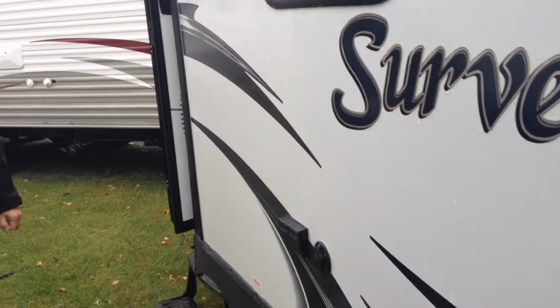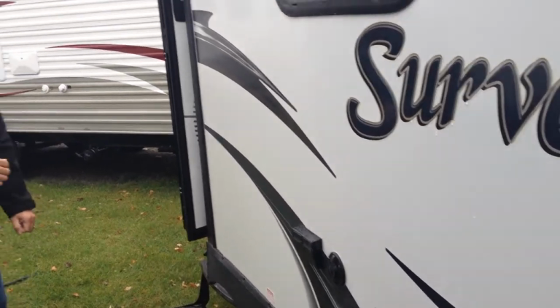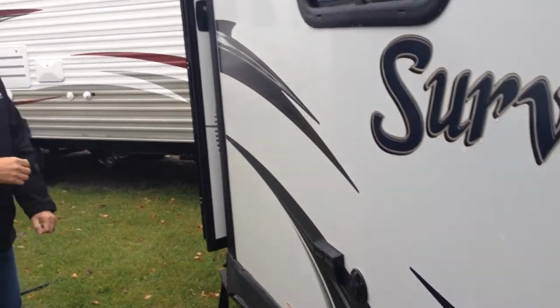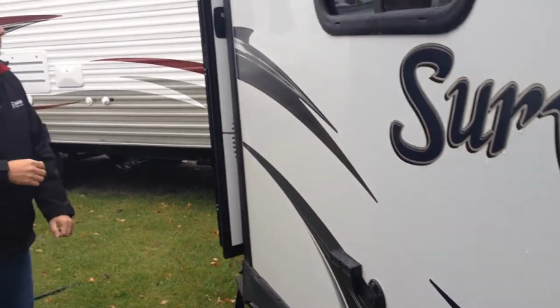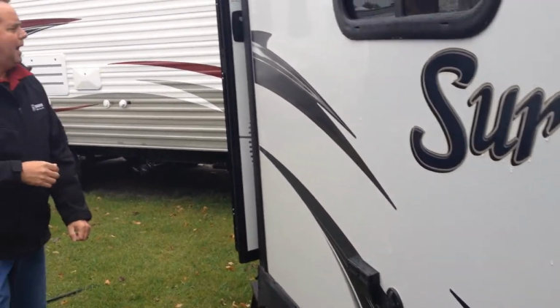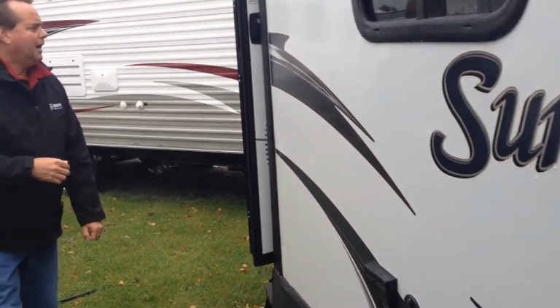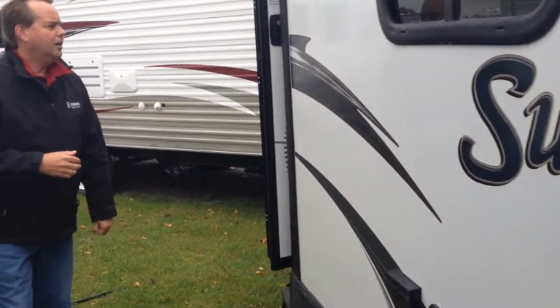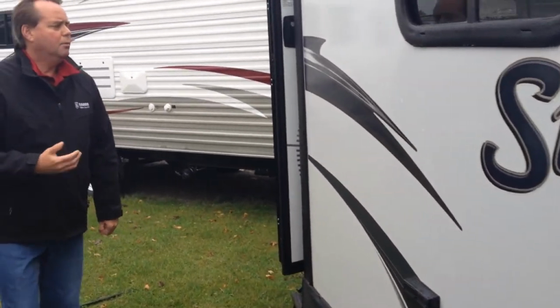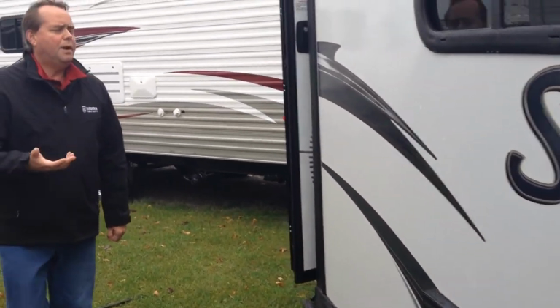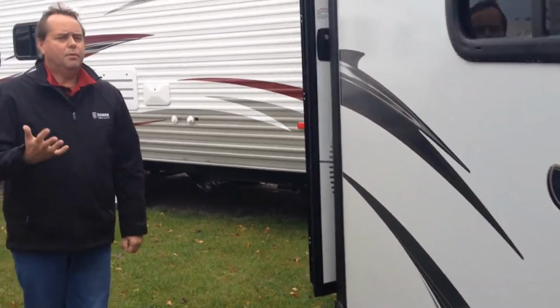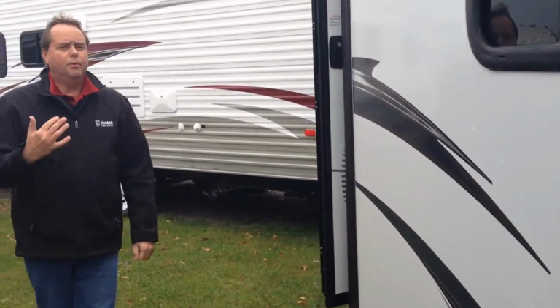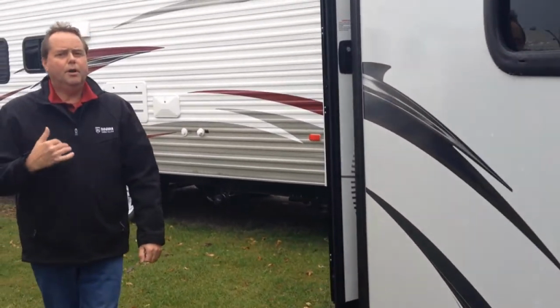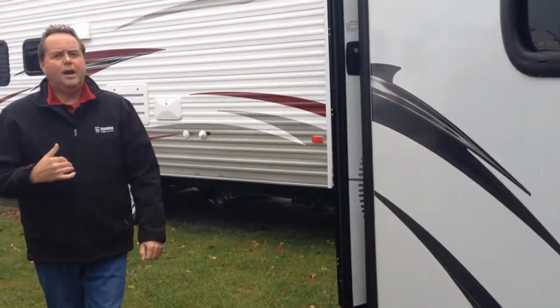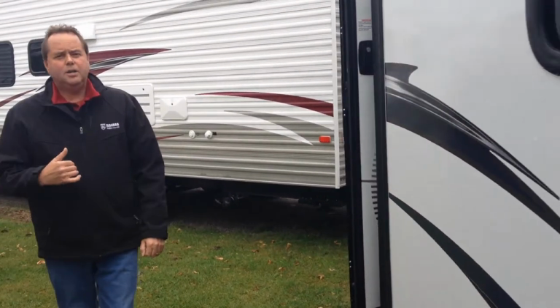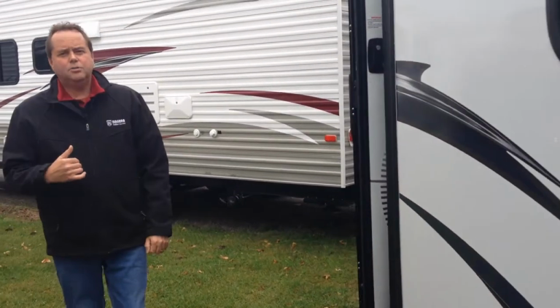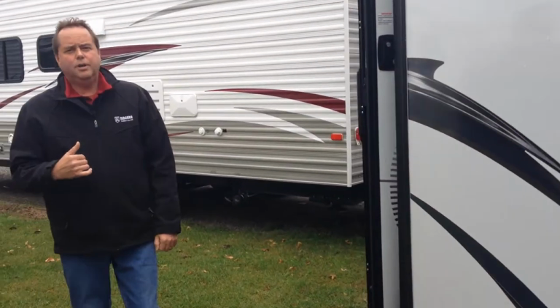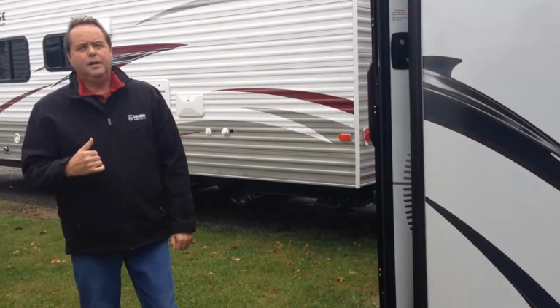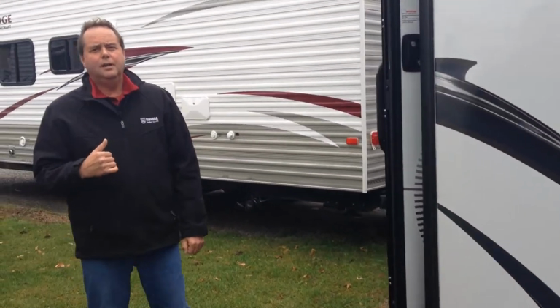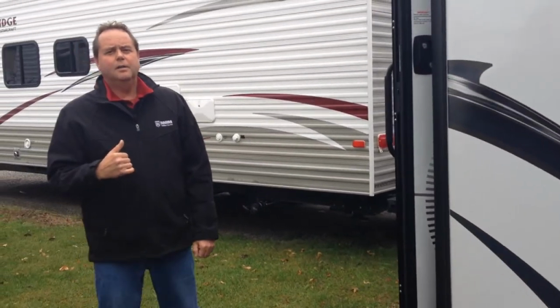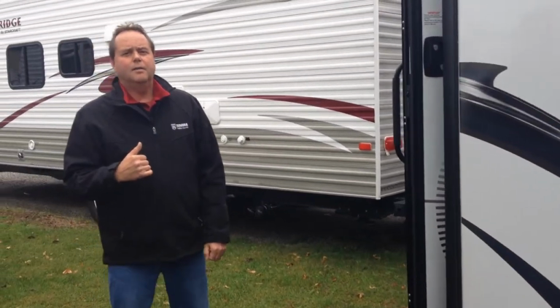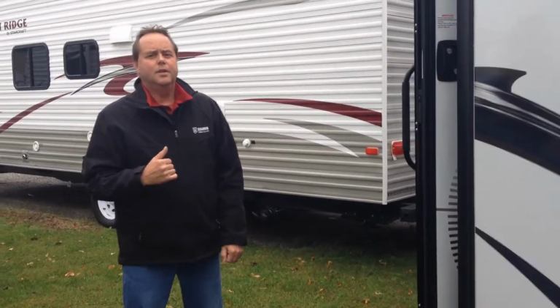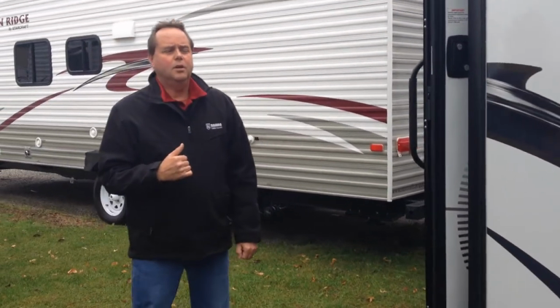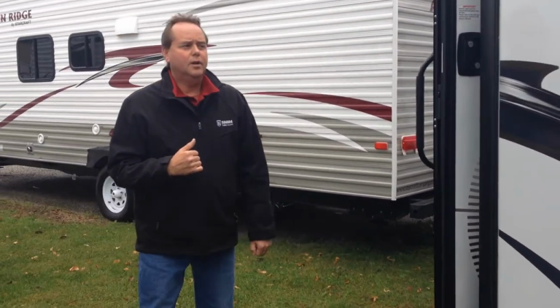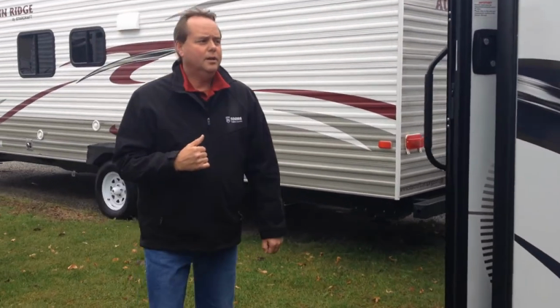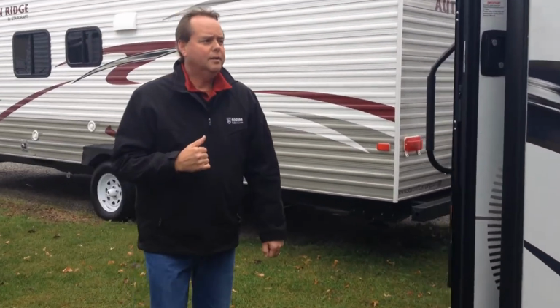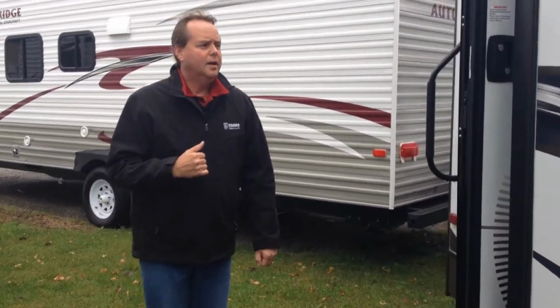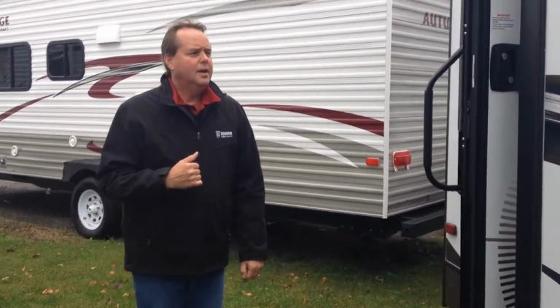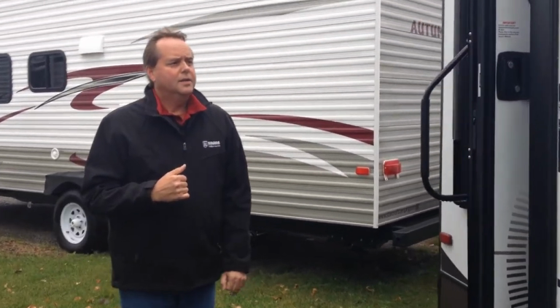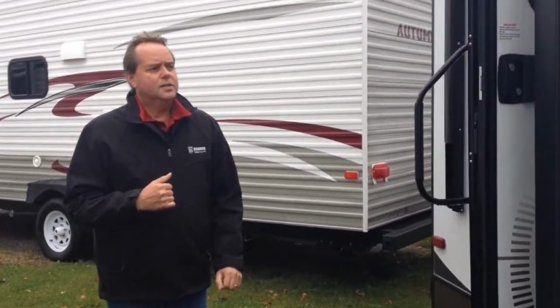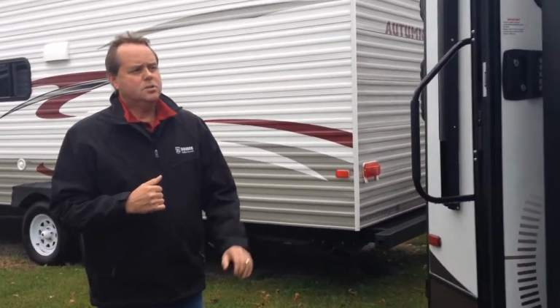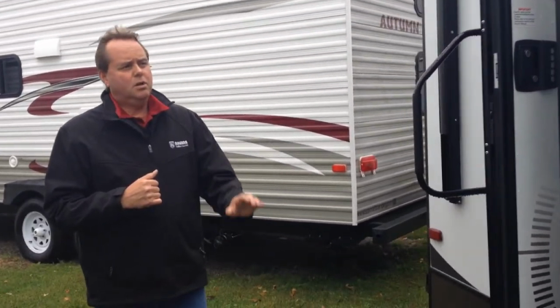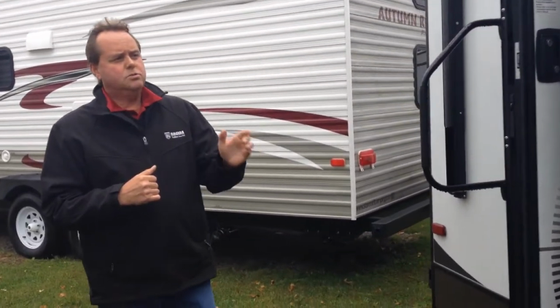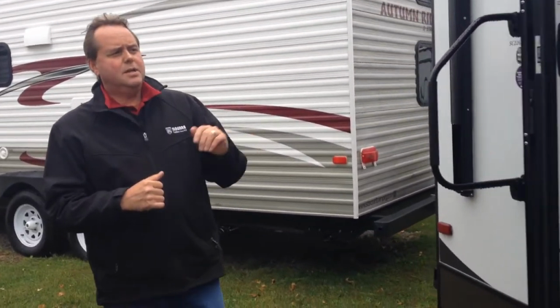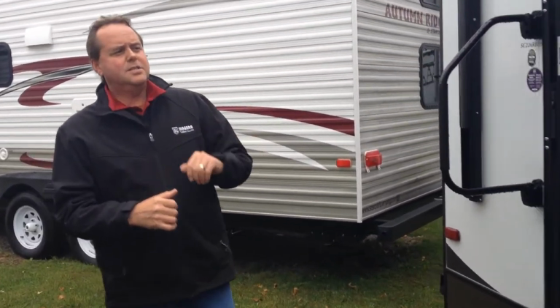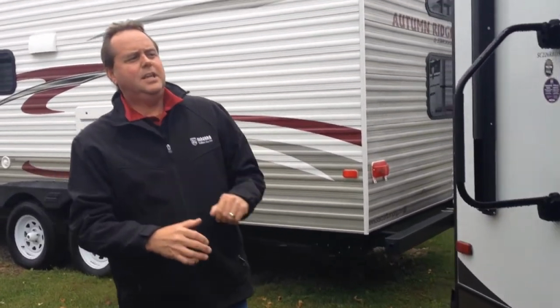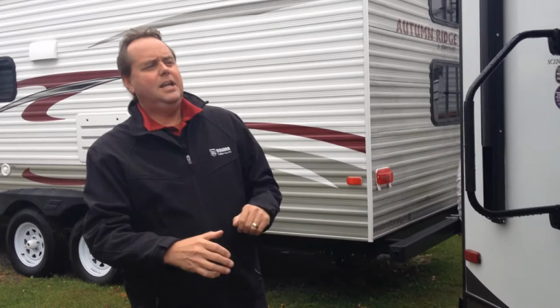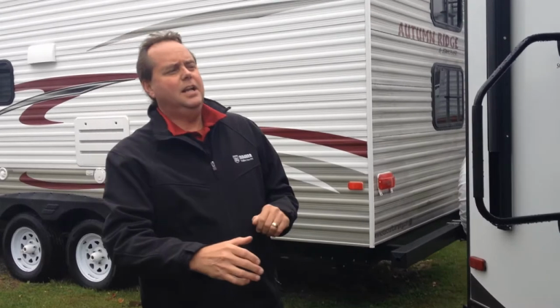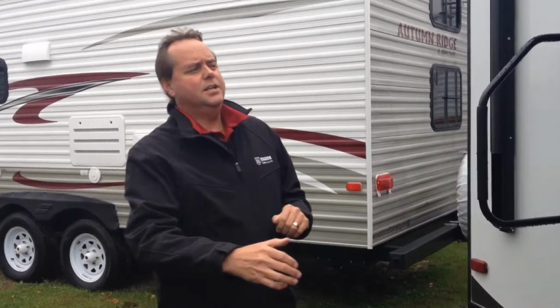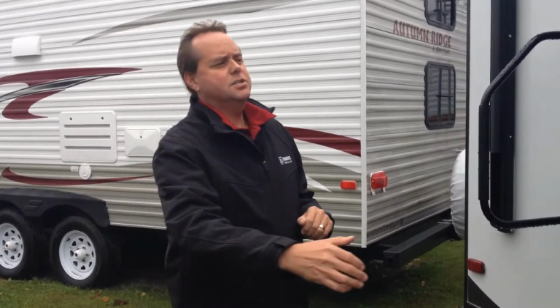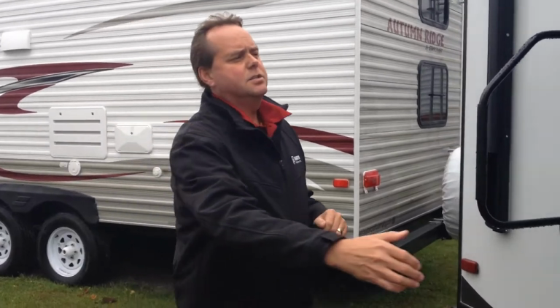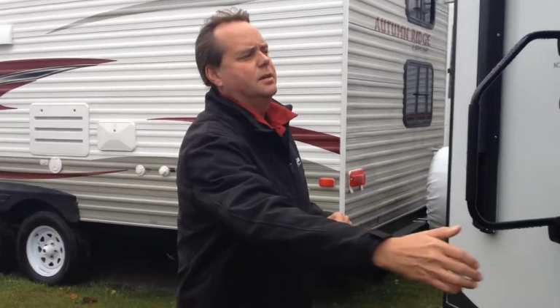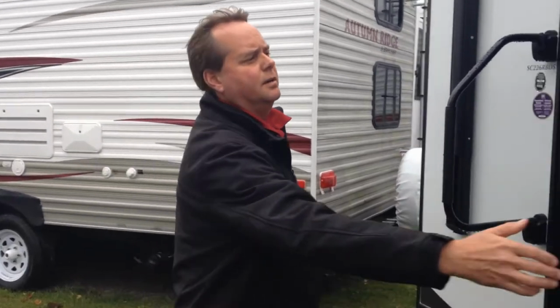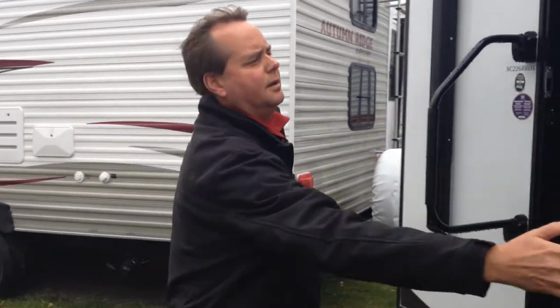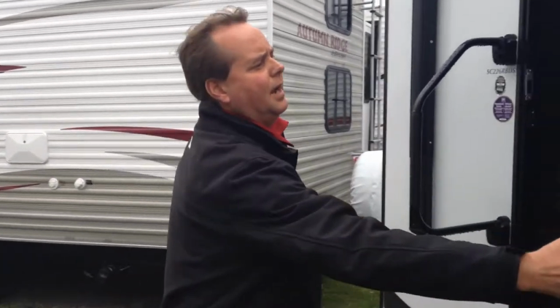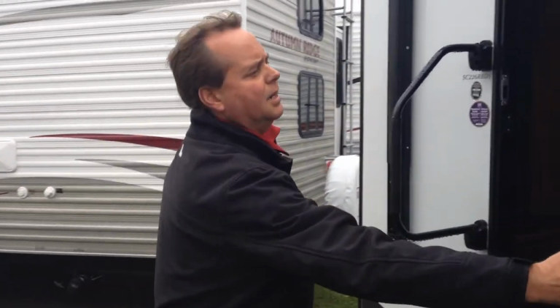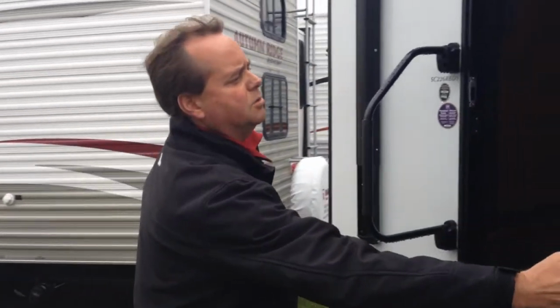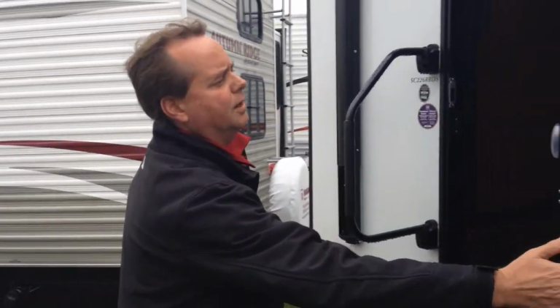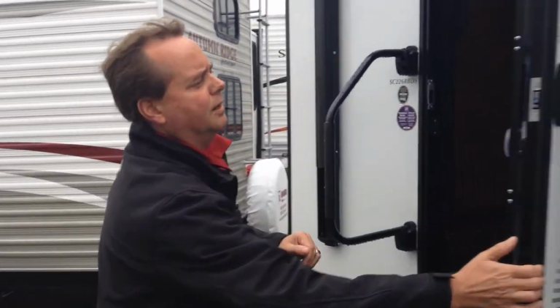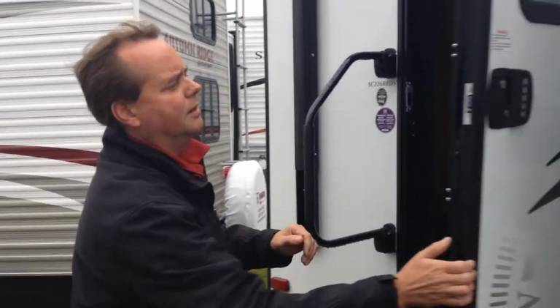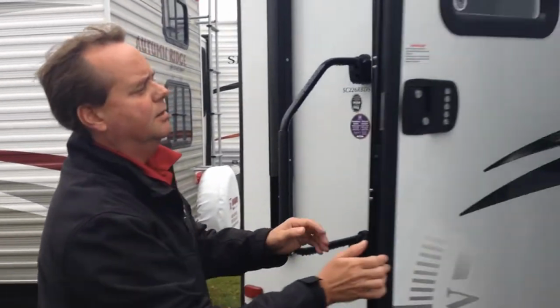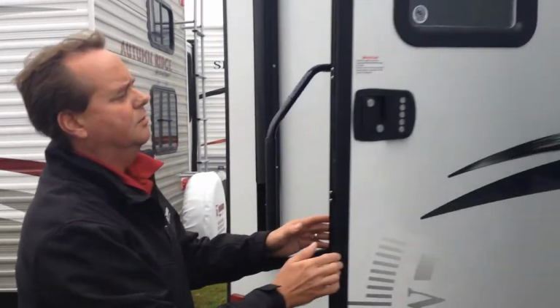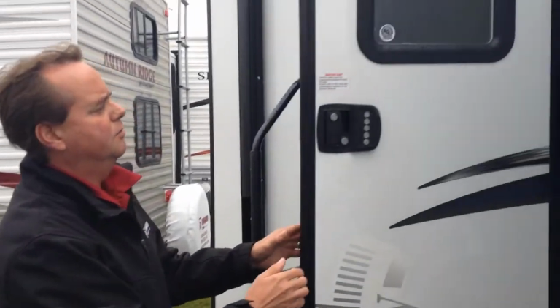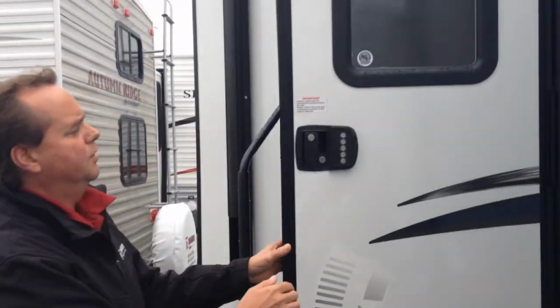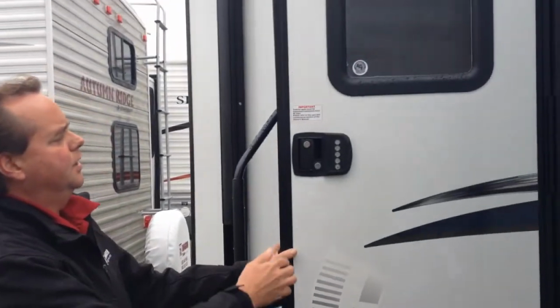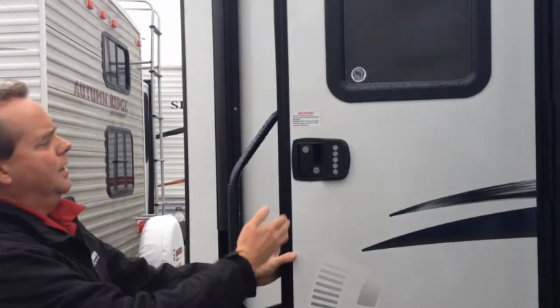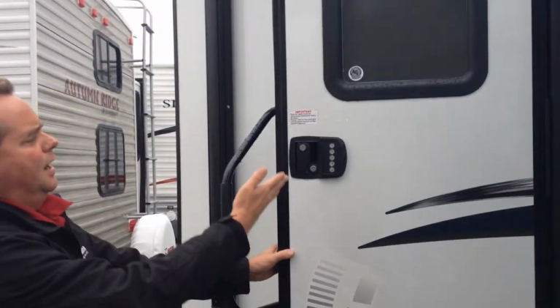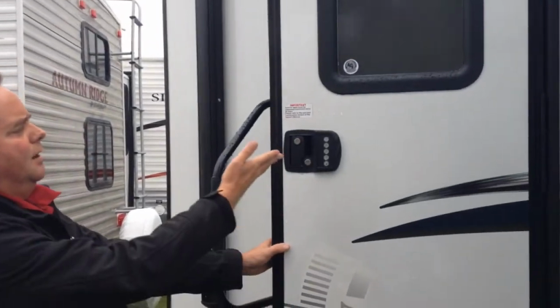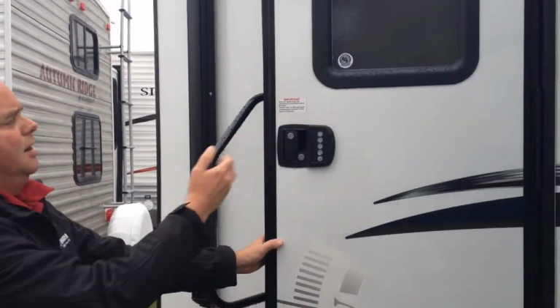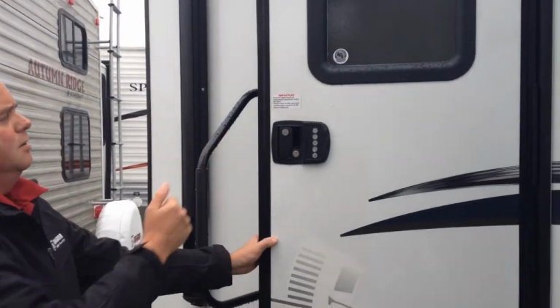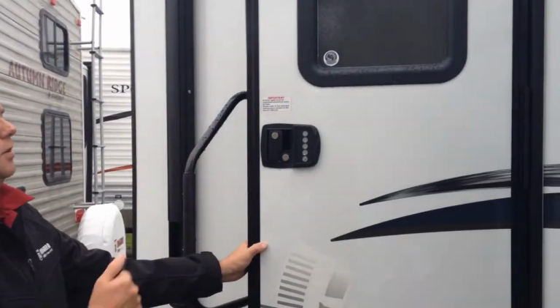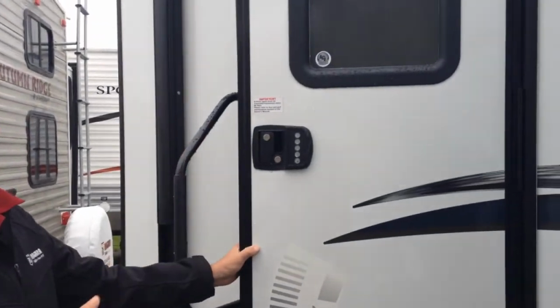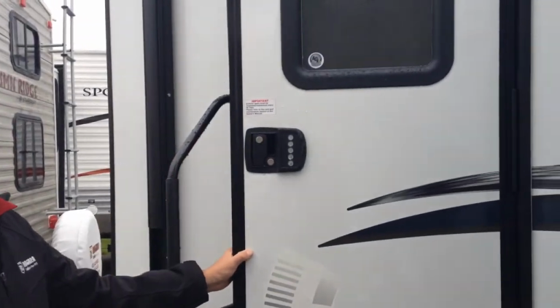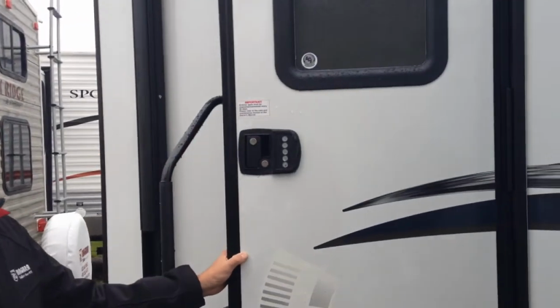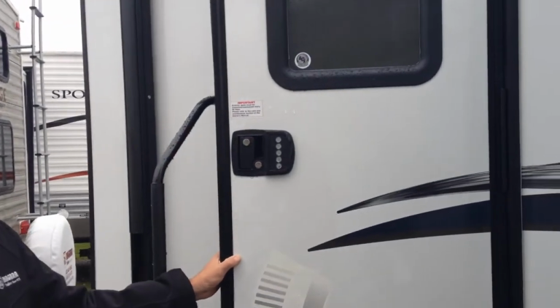On the back here we have a rear entry to the unit, and it also has a keyless entry for the lock.